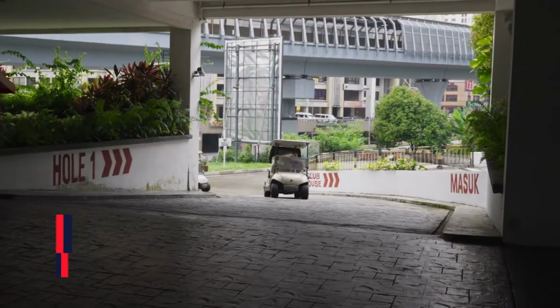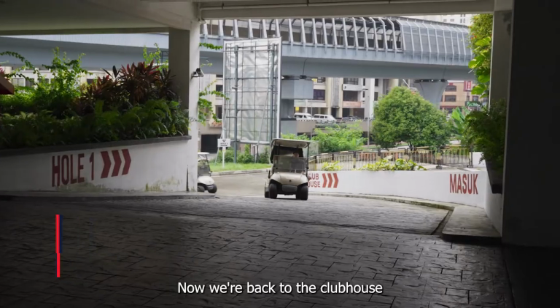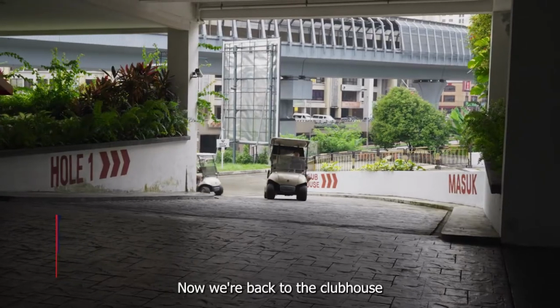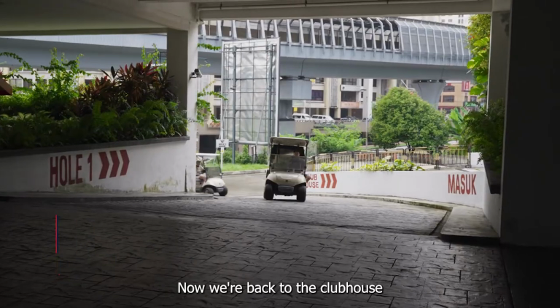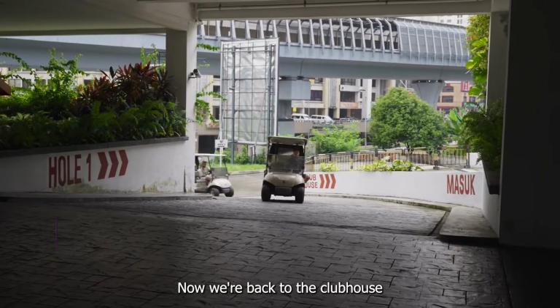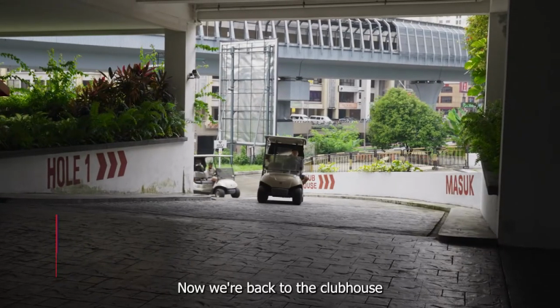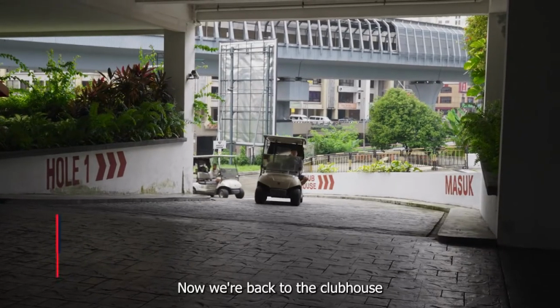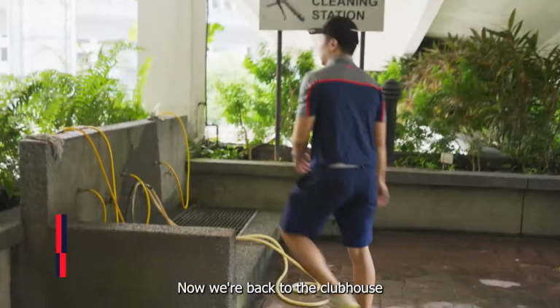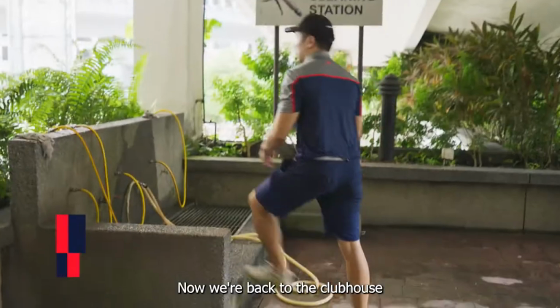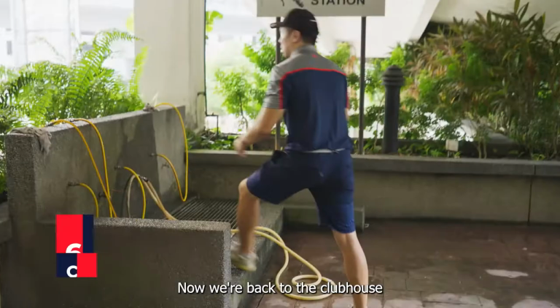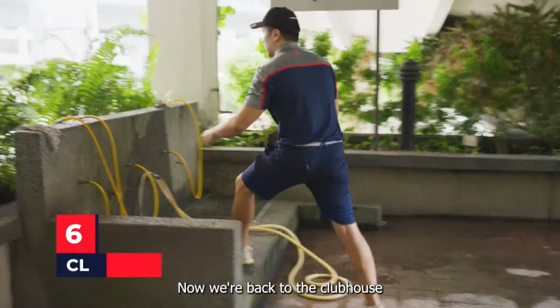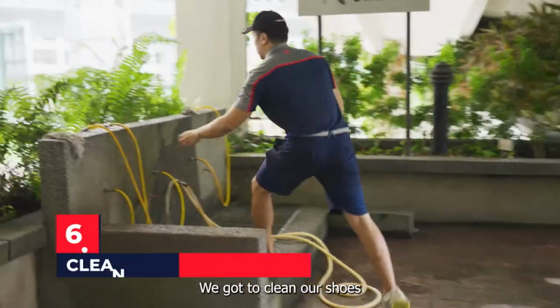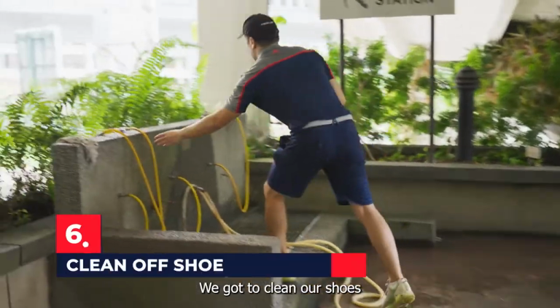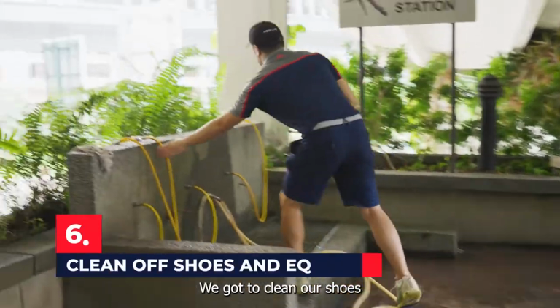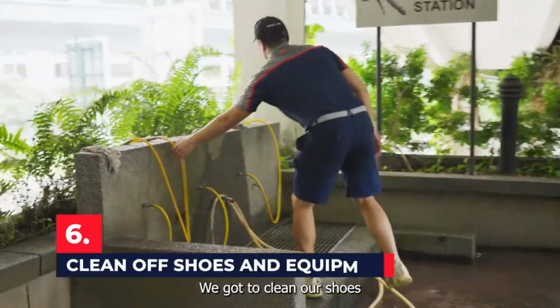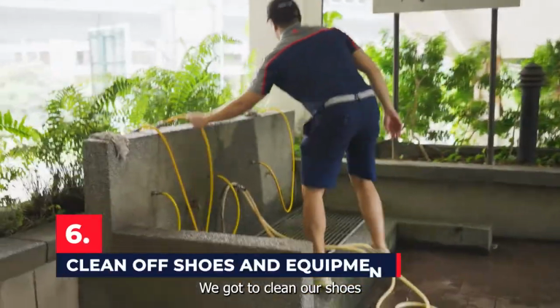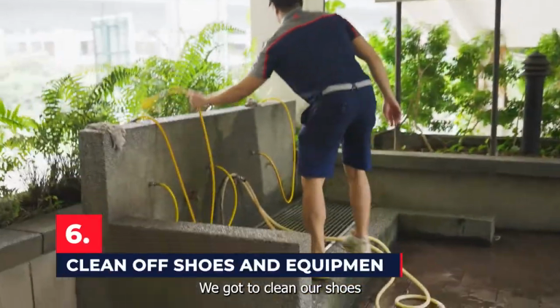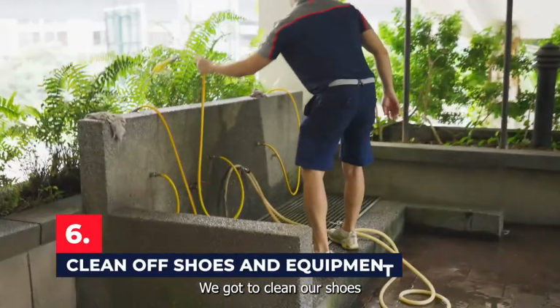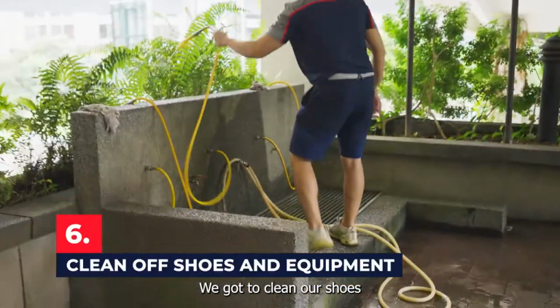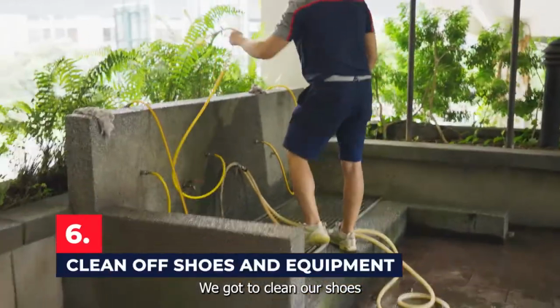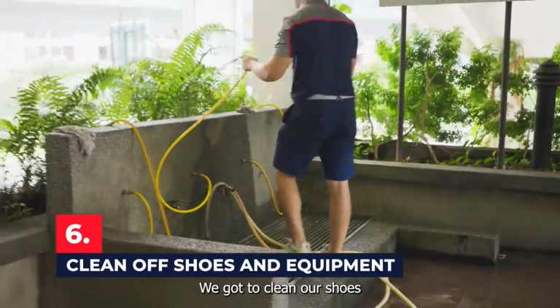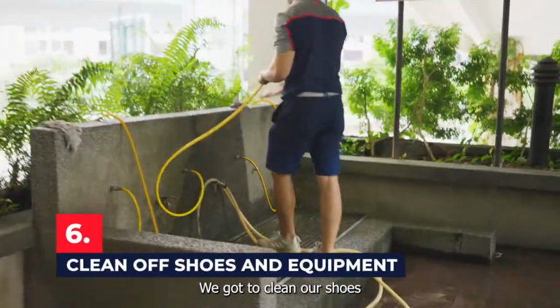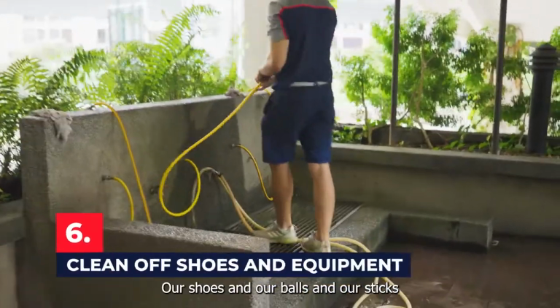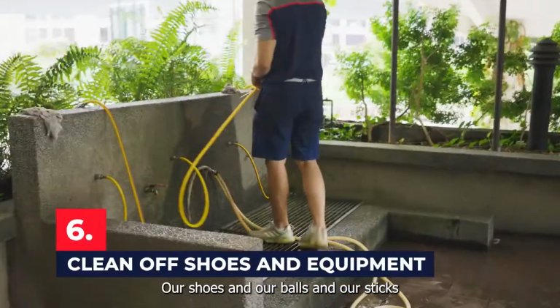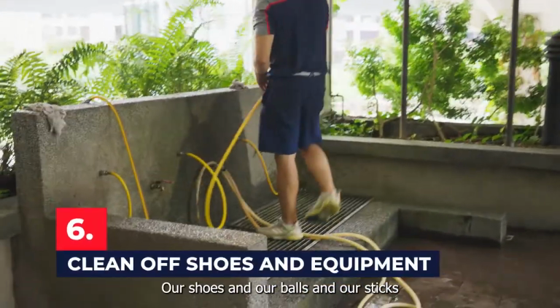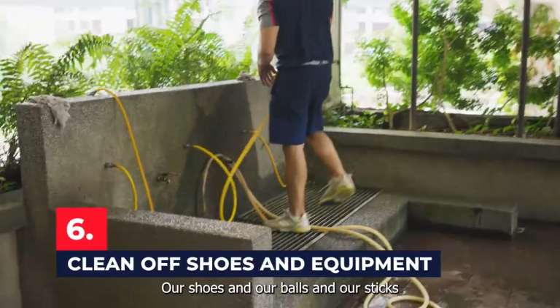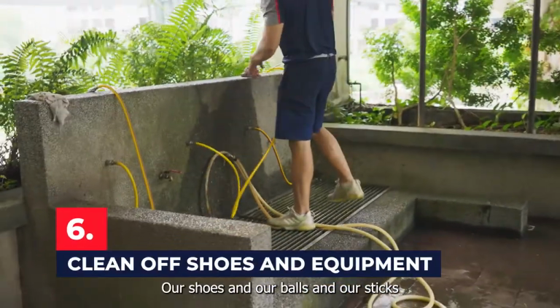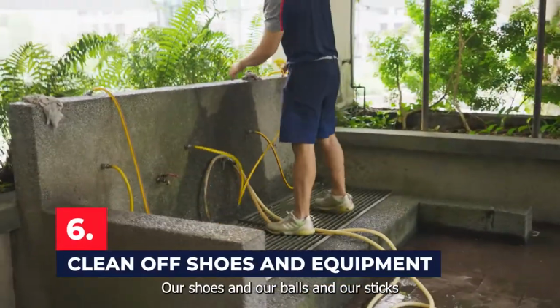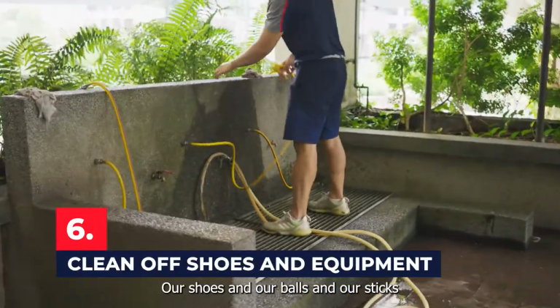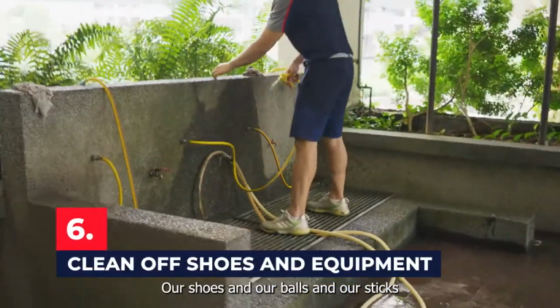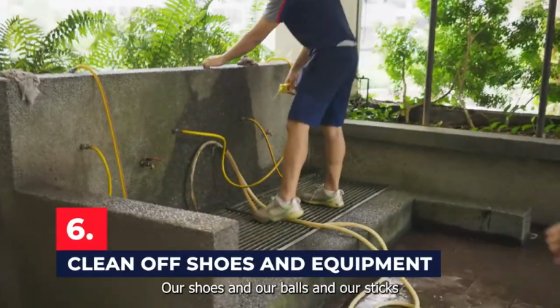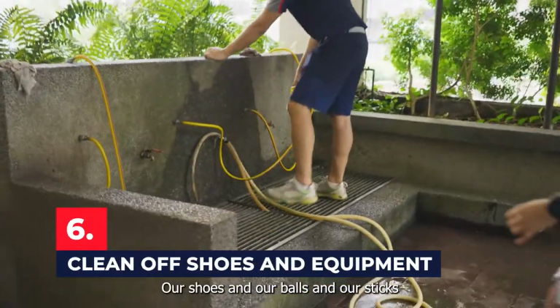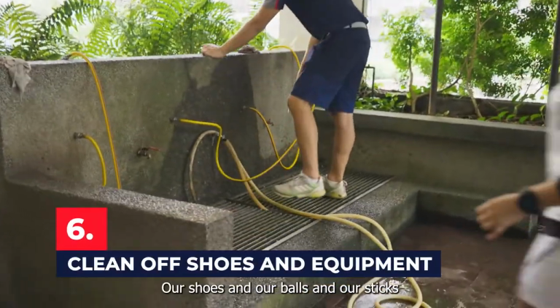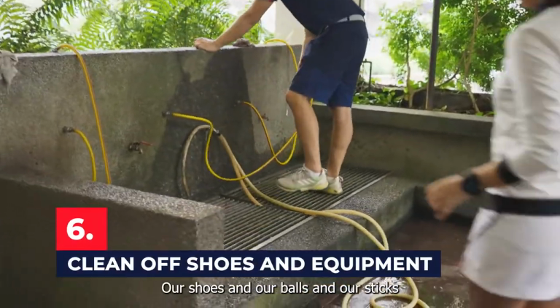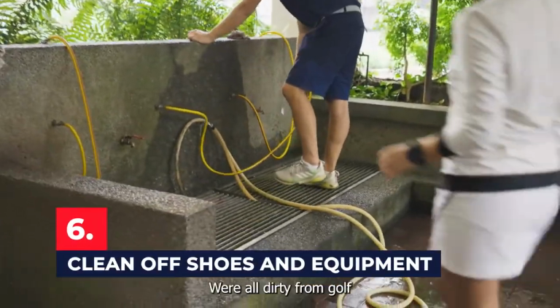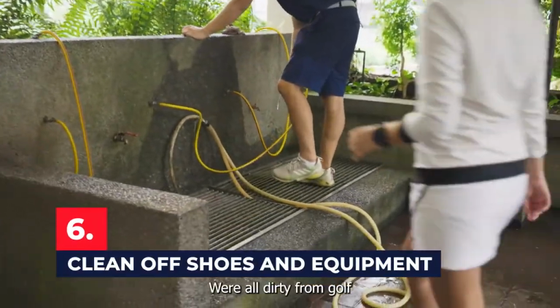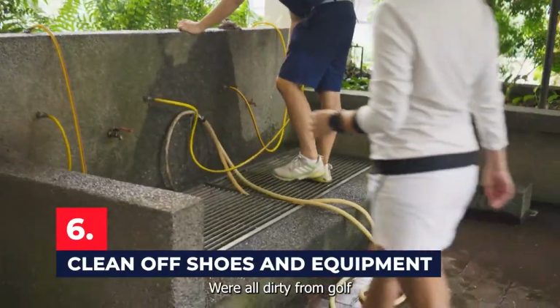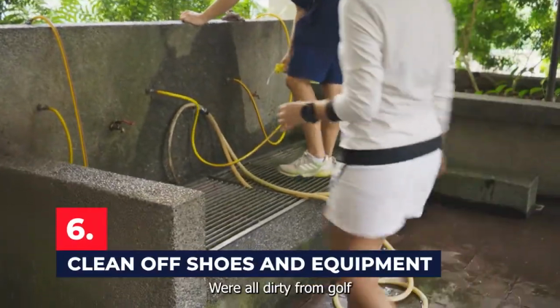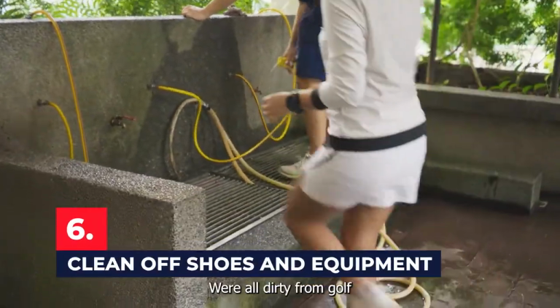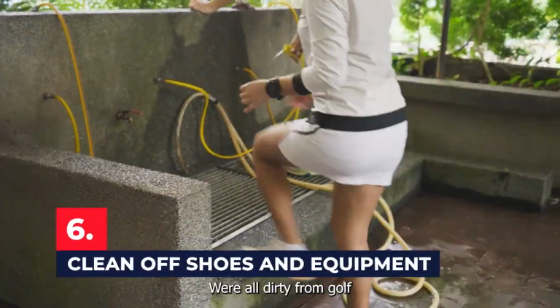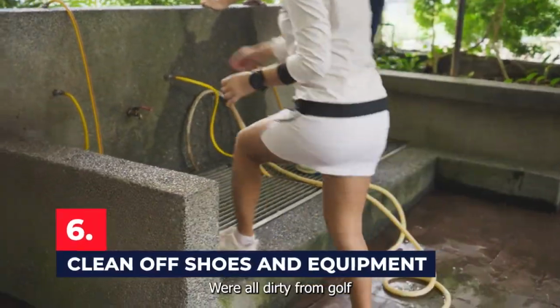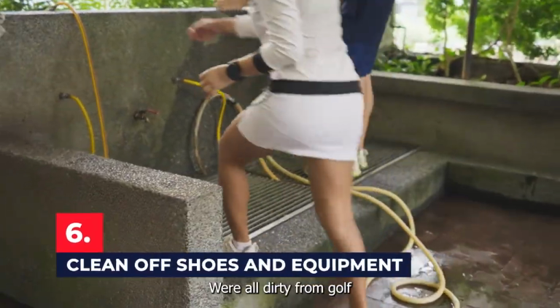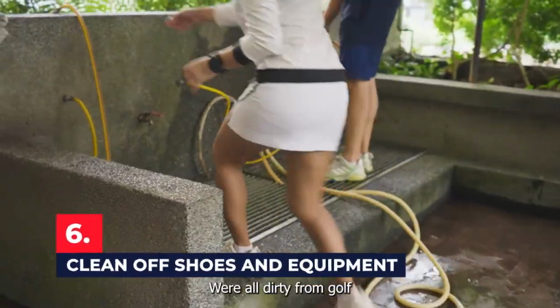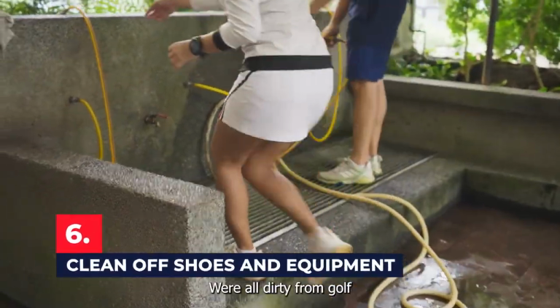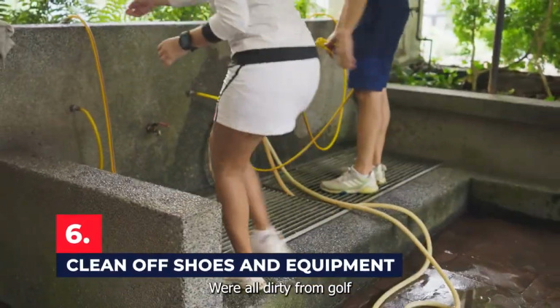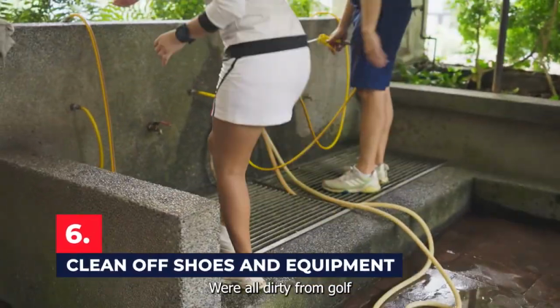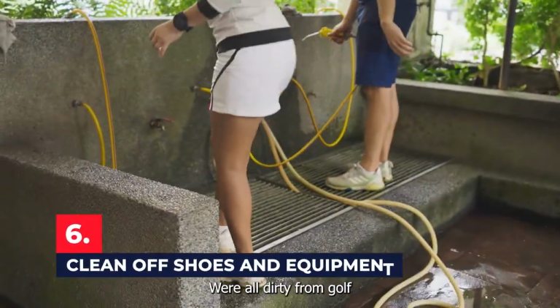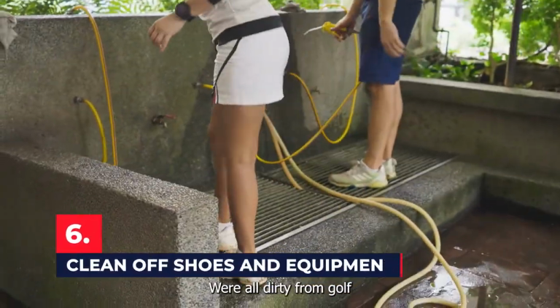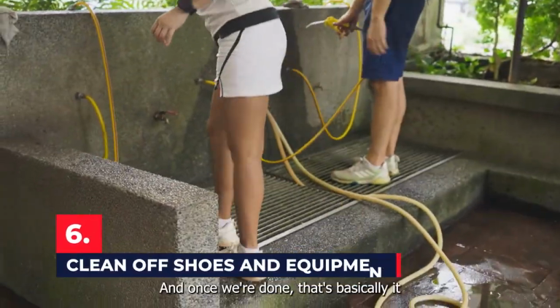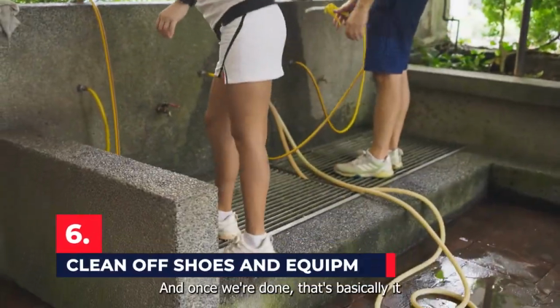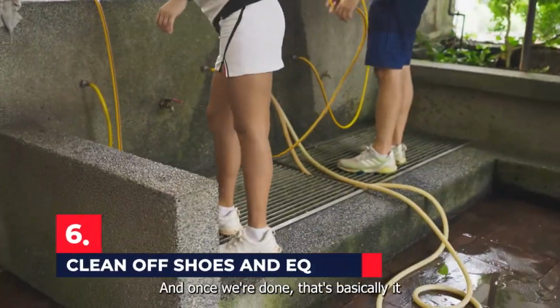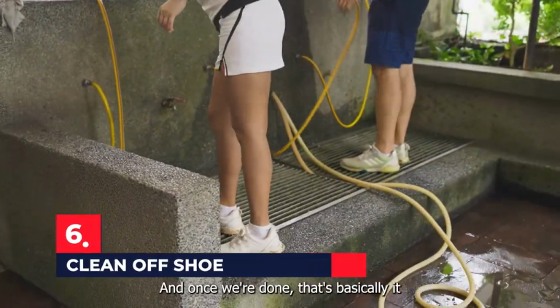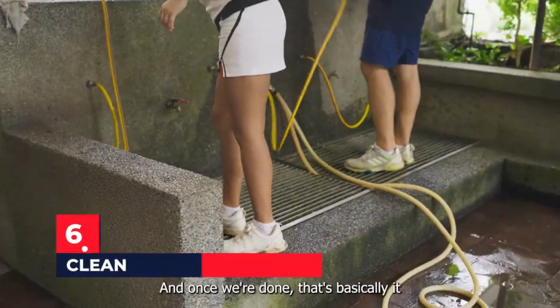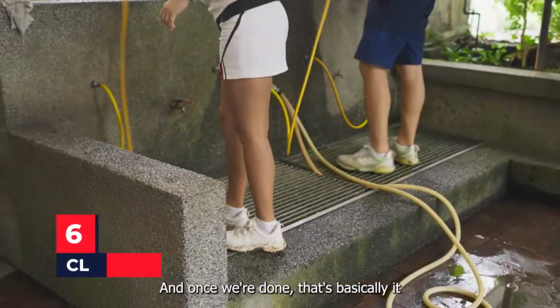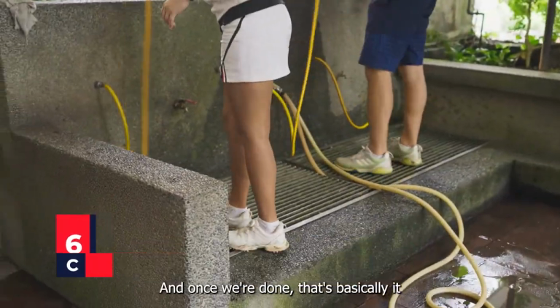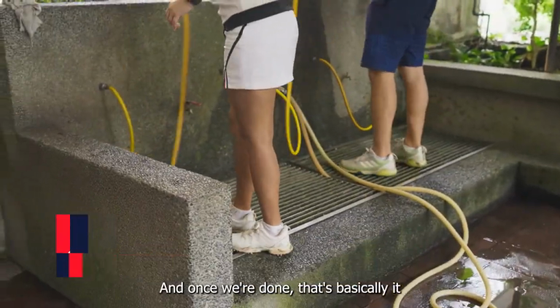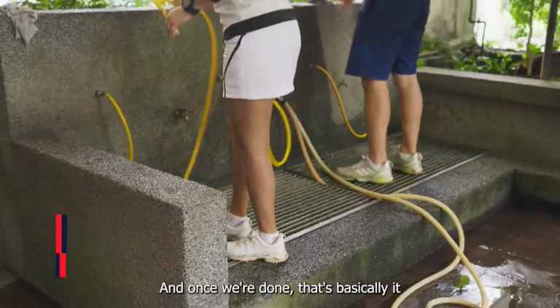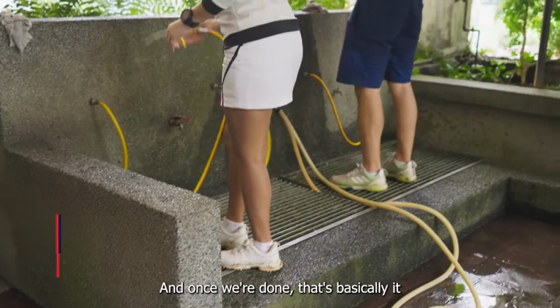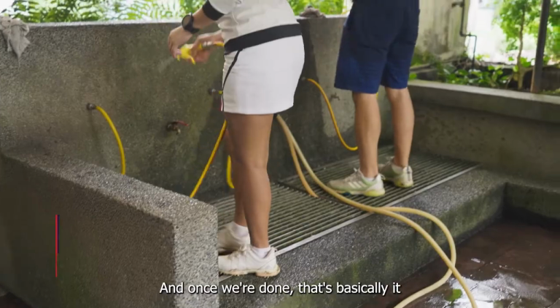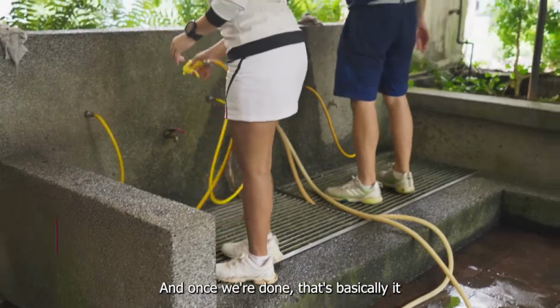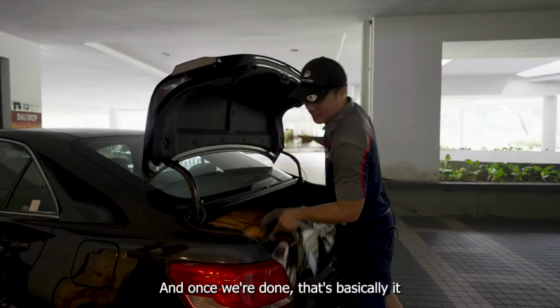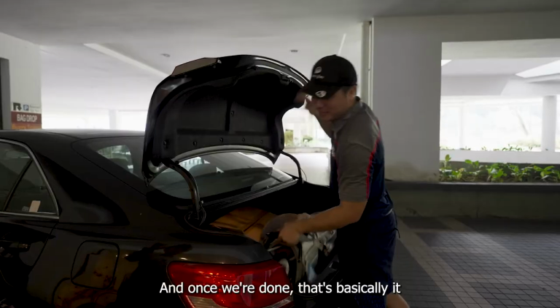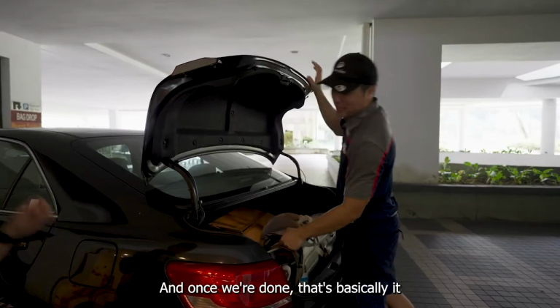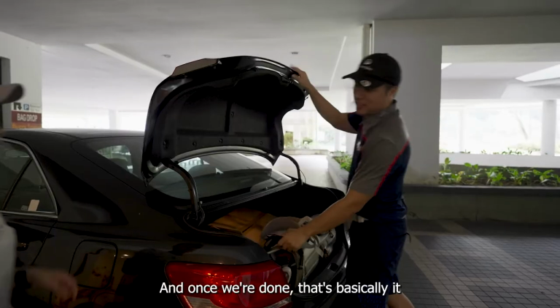Now we're back at the clubhouse. We've got to clean our shoes because our shoes, our balls, and our clubs were all dirty from golf. And once we're done, that's basically it.